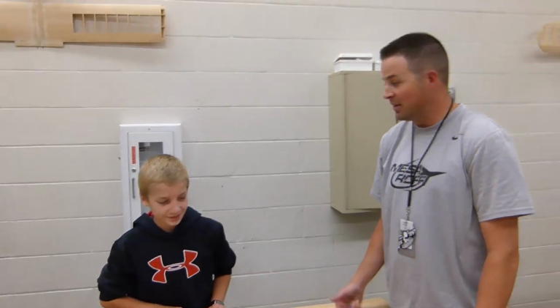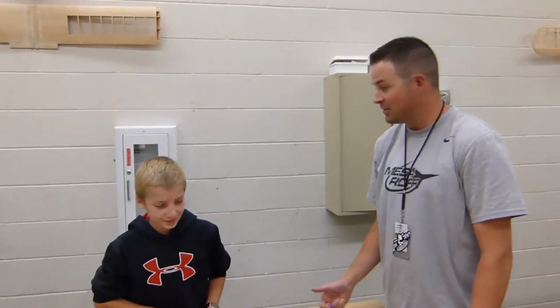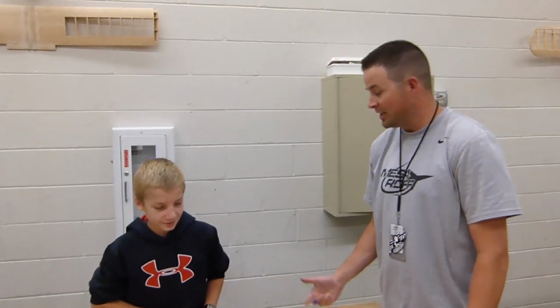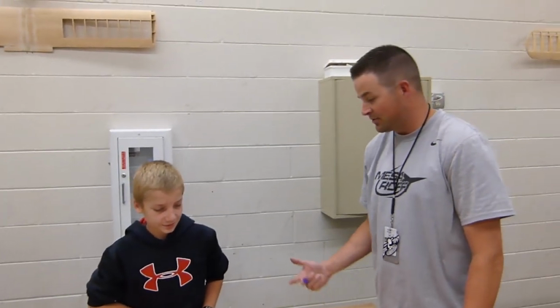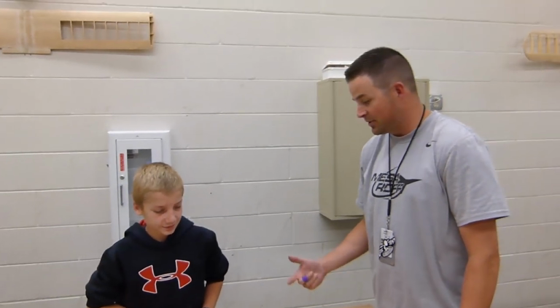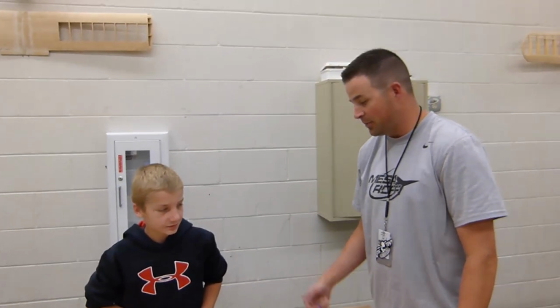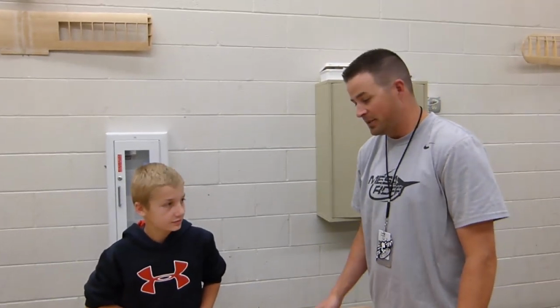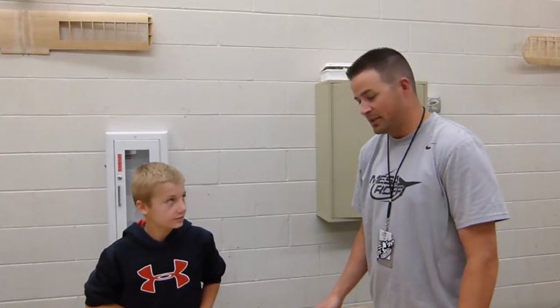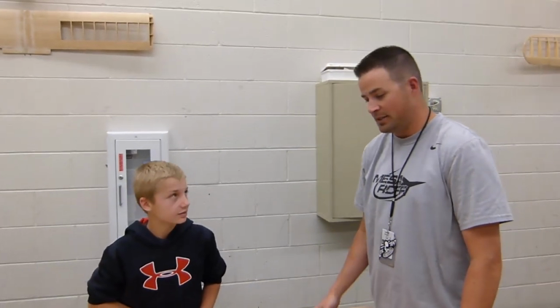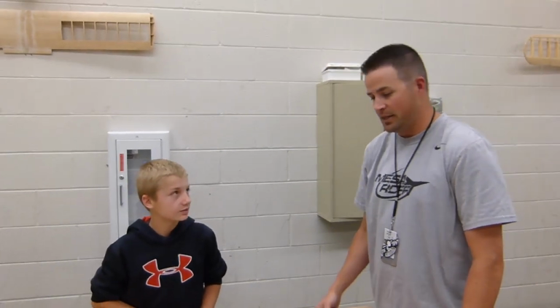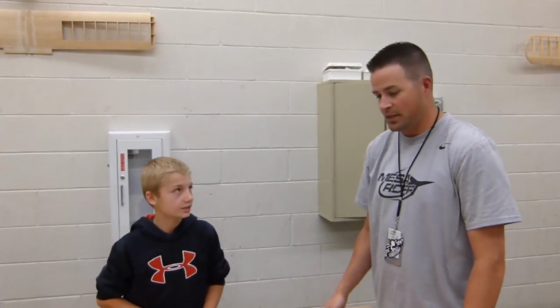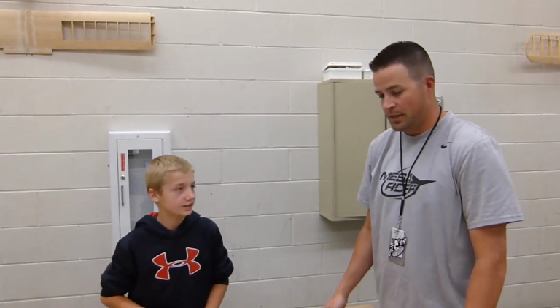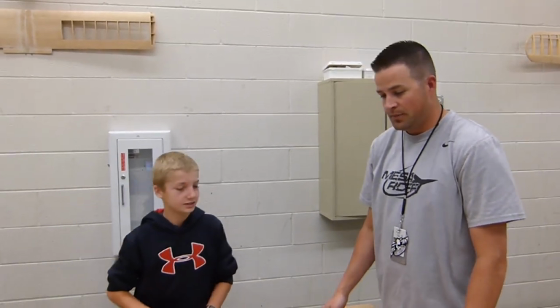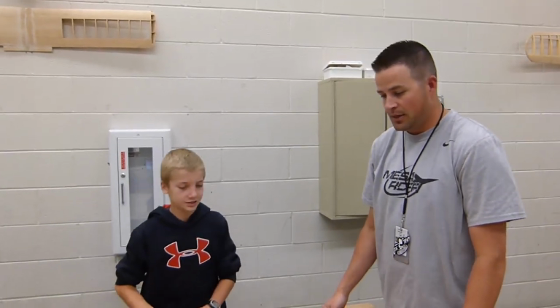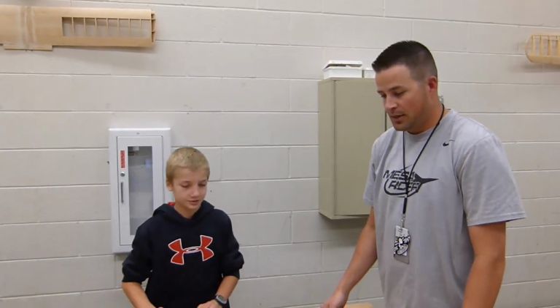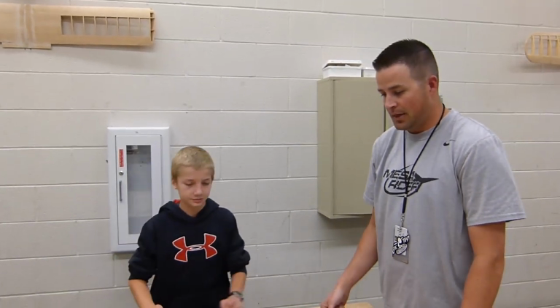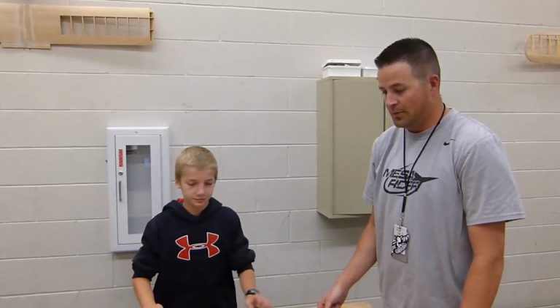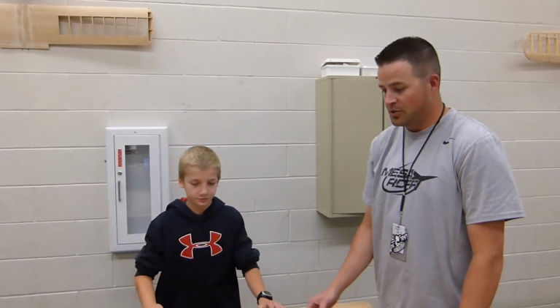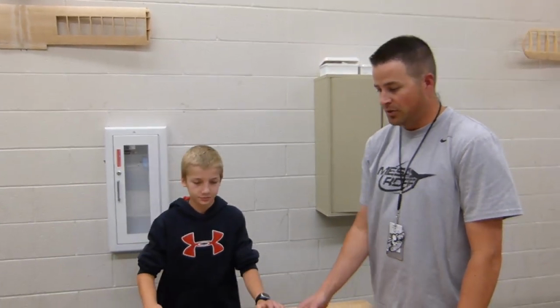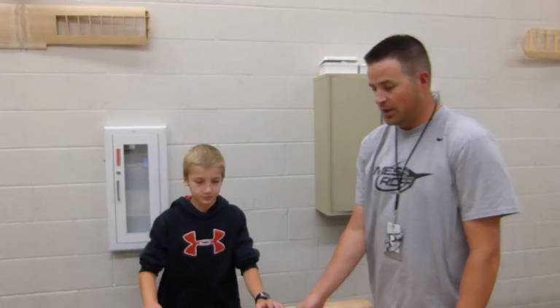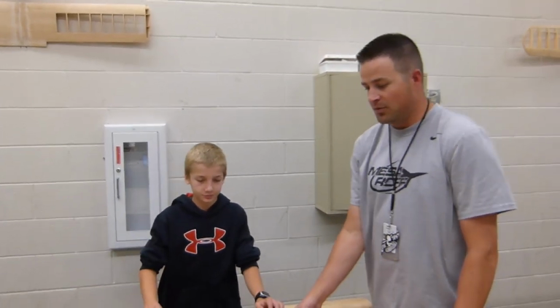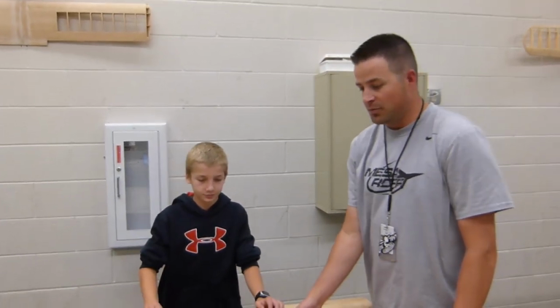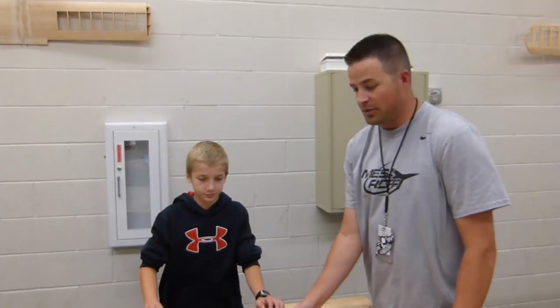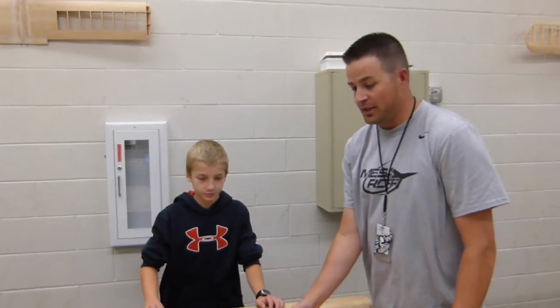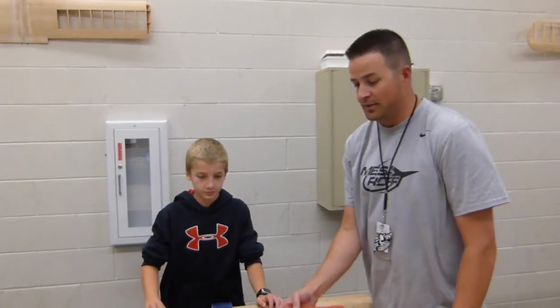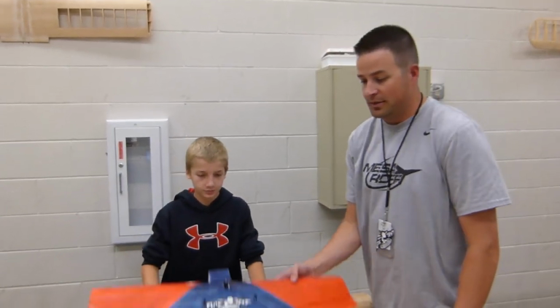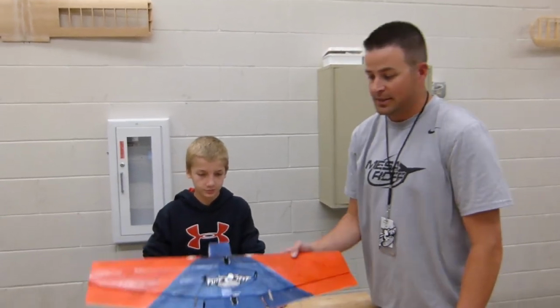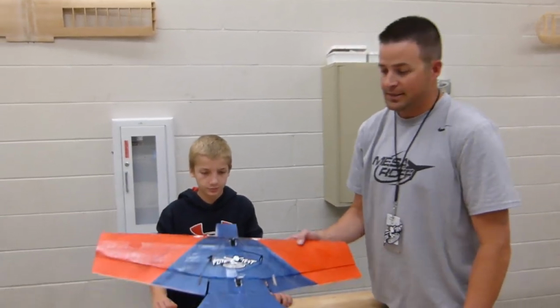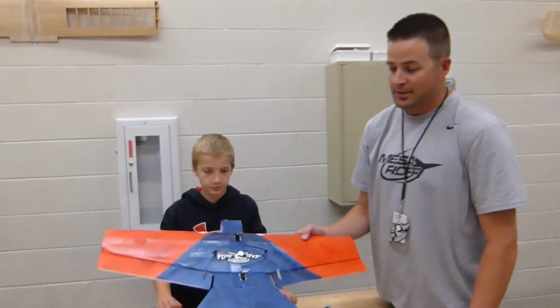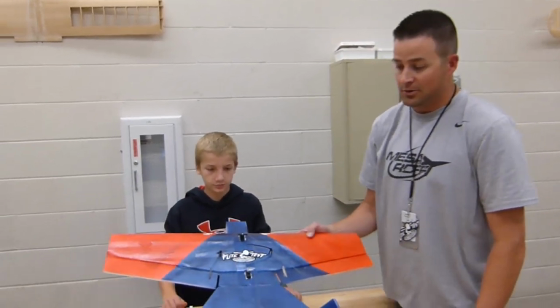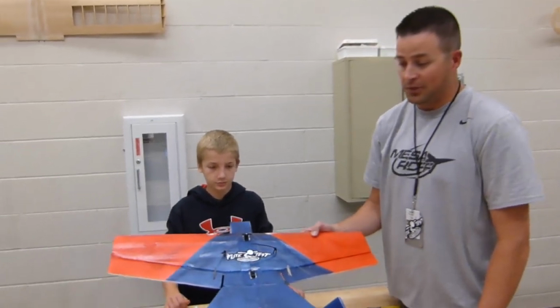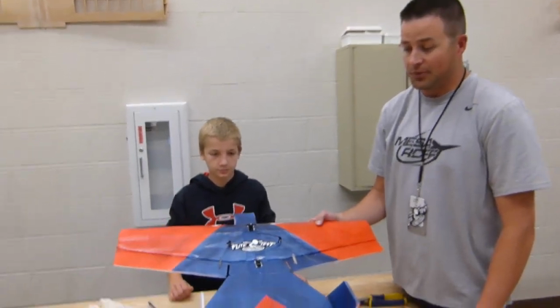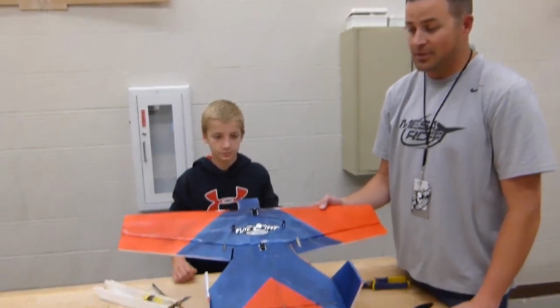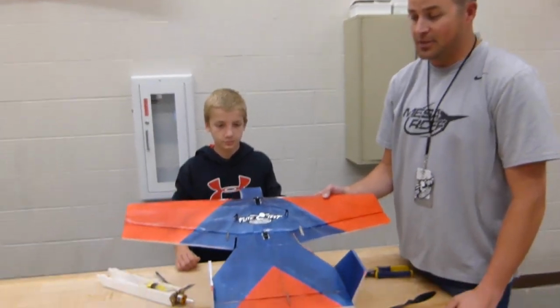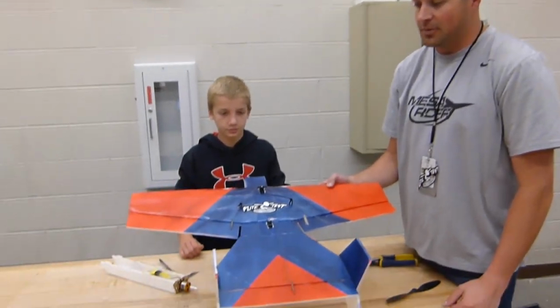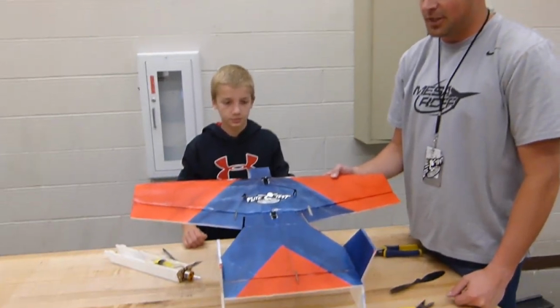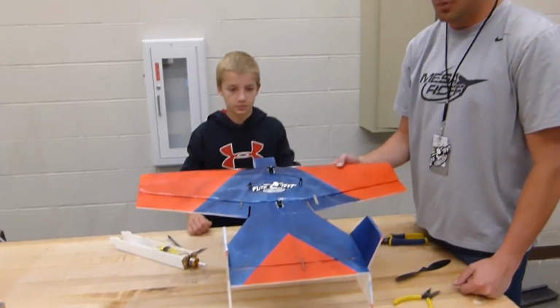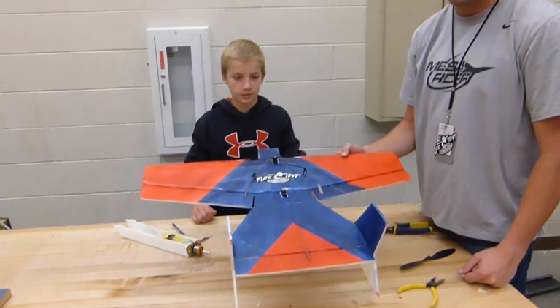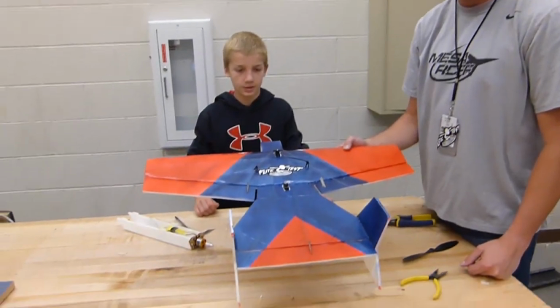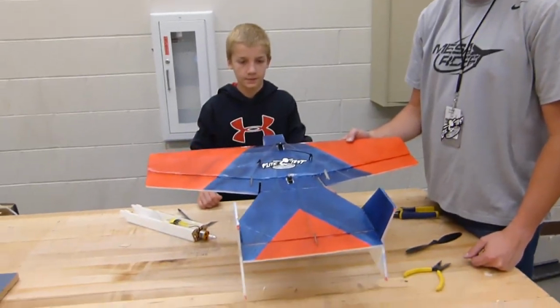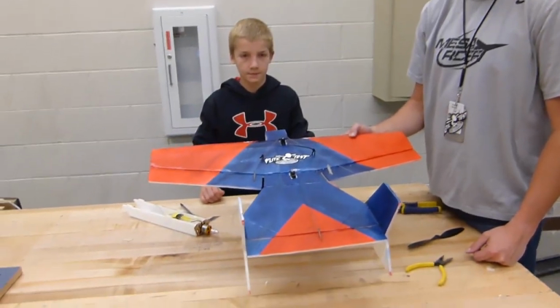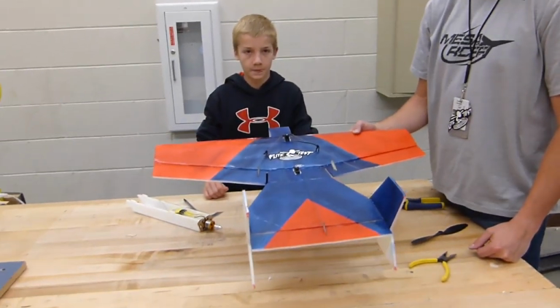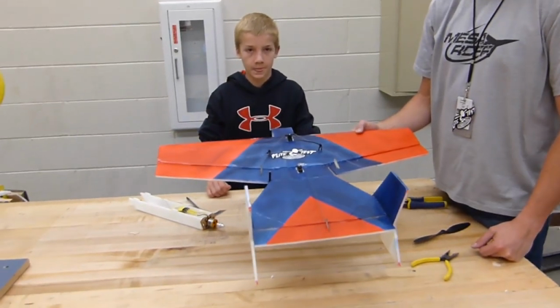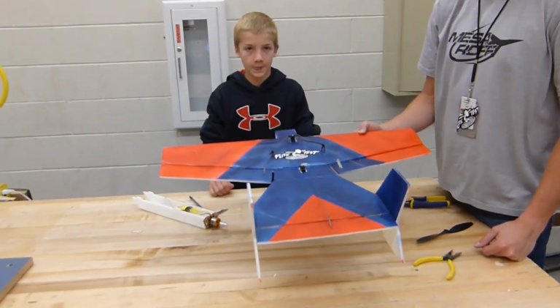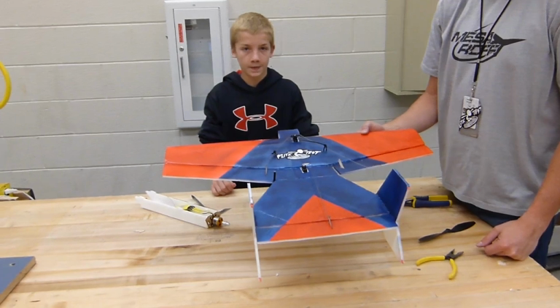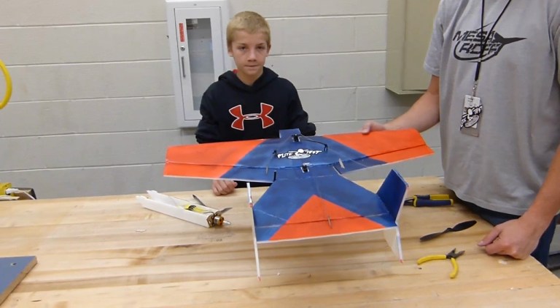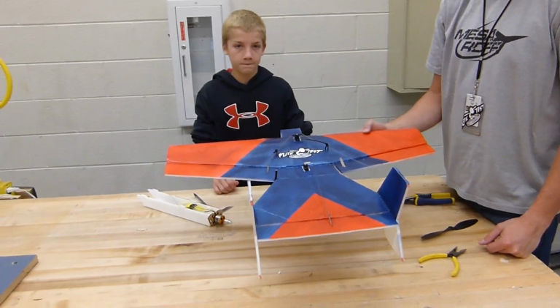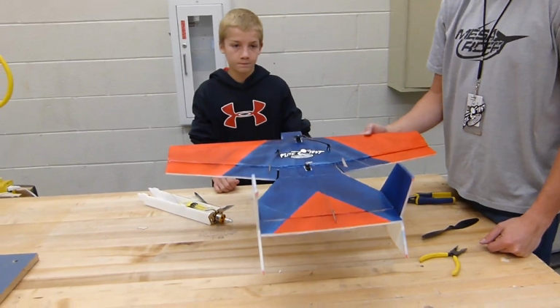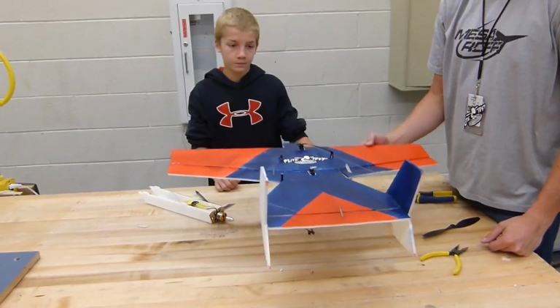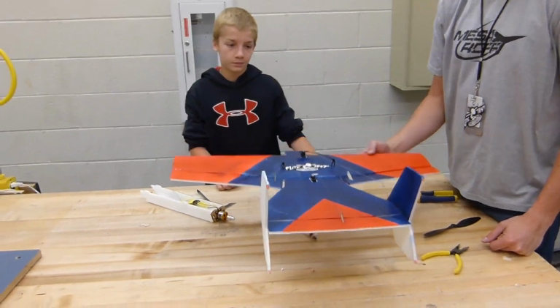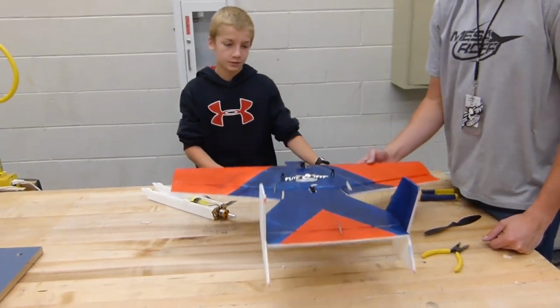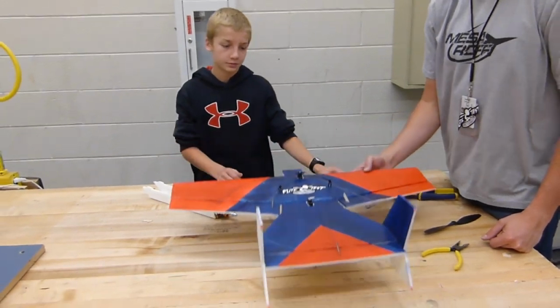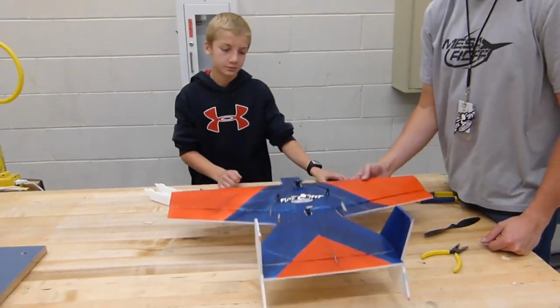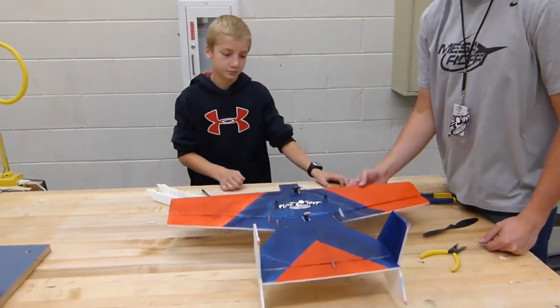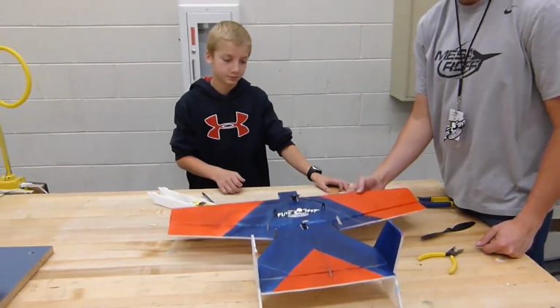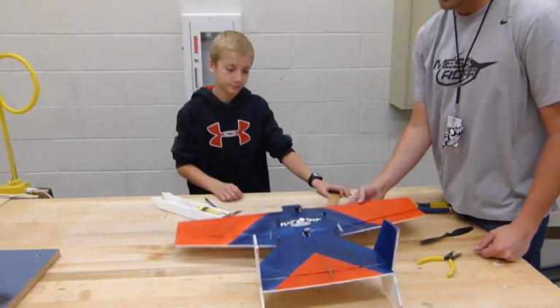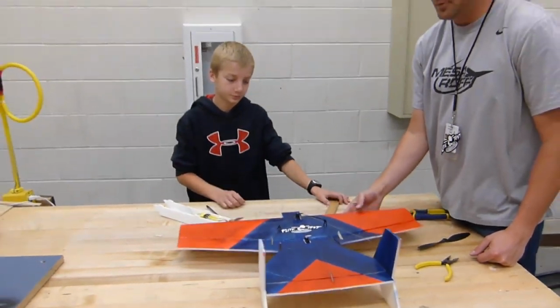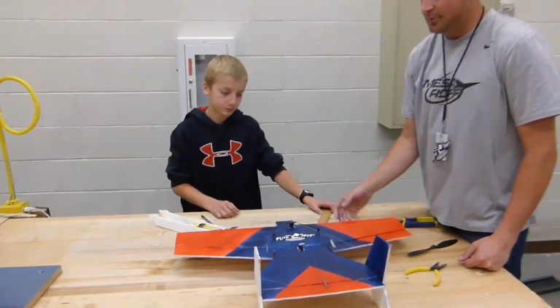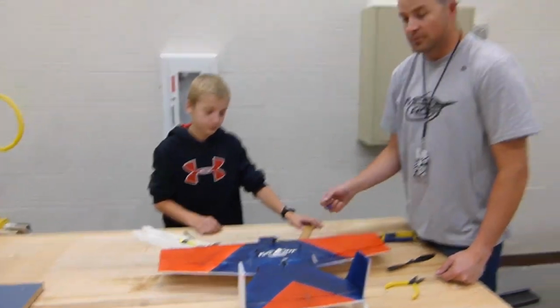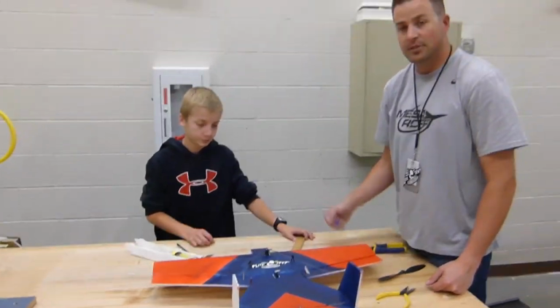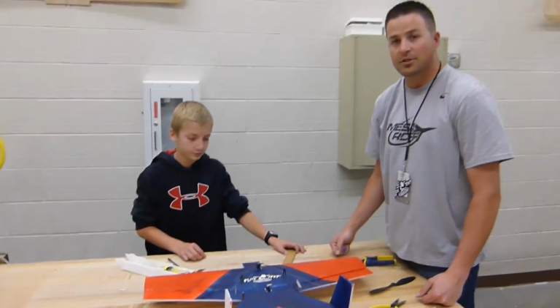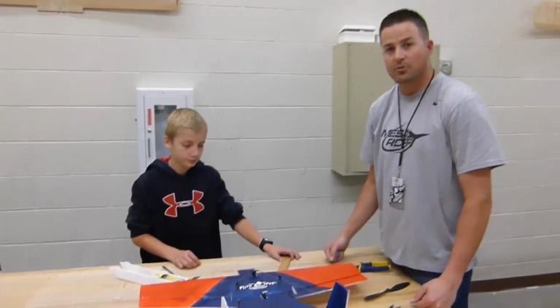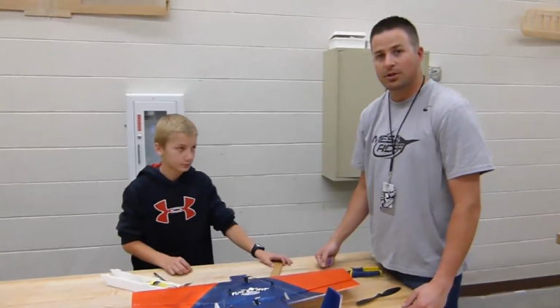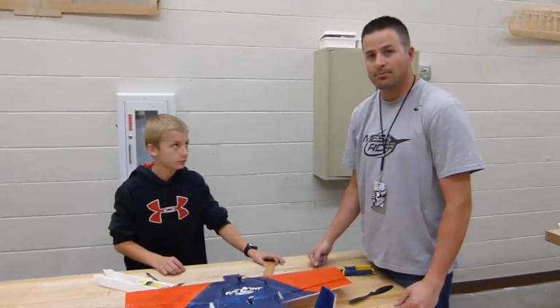Baylor, thanks for helping us out today and showing off your plane. Look for this to come up in our future episodes, and thanks for watching.